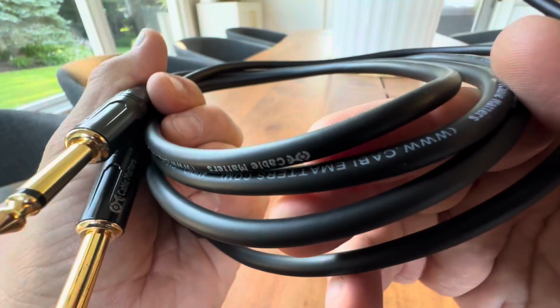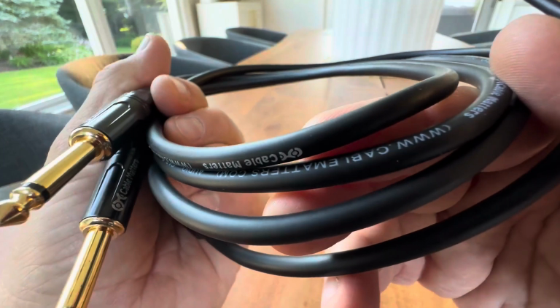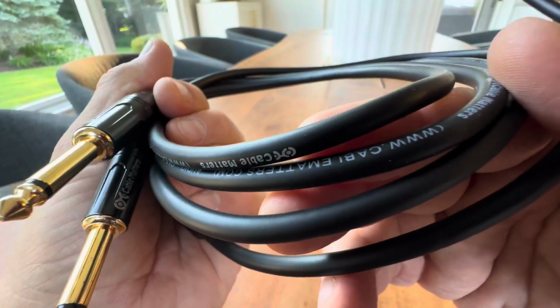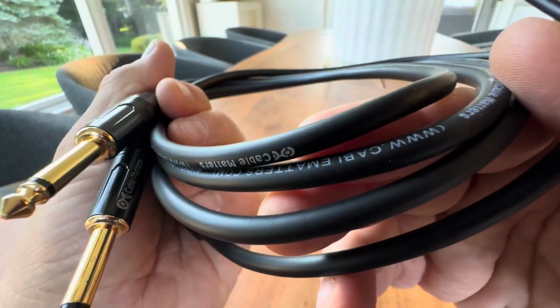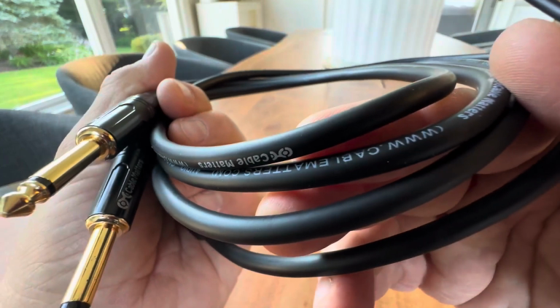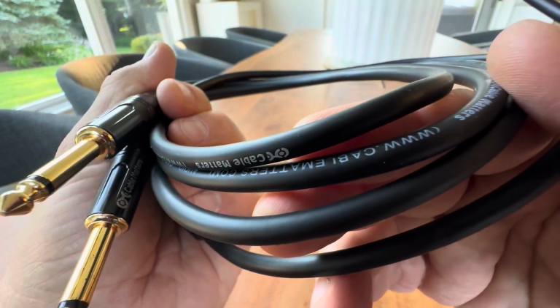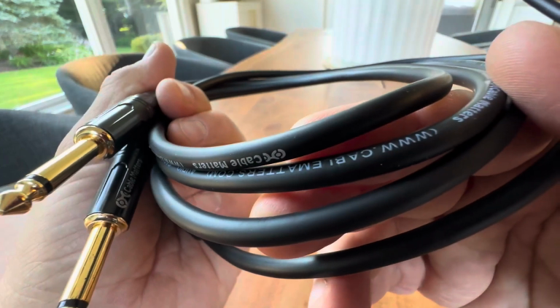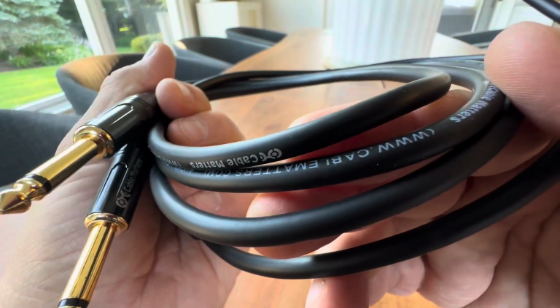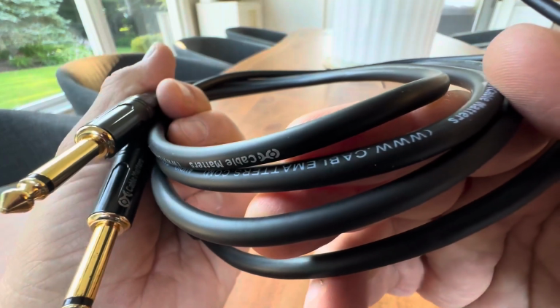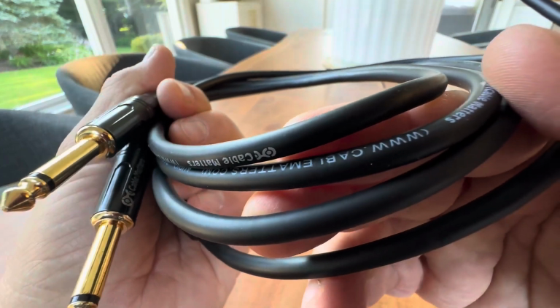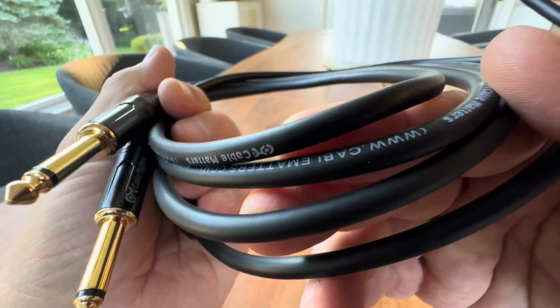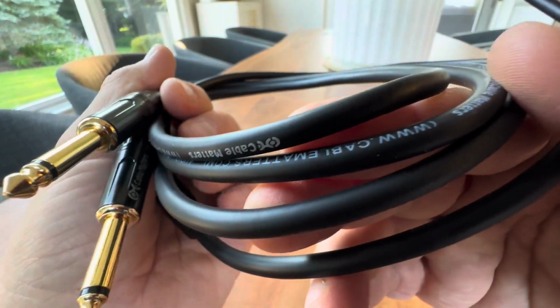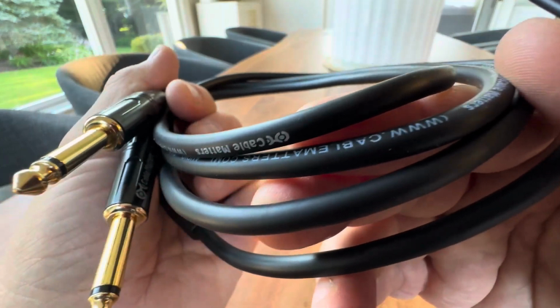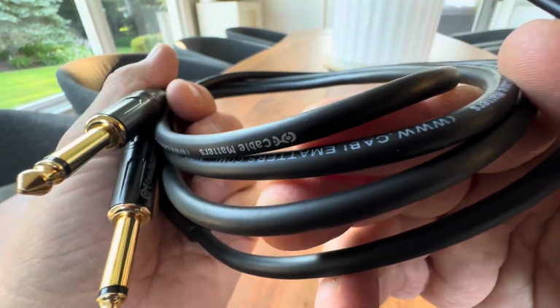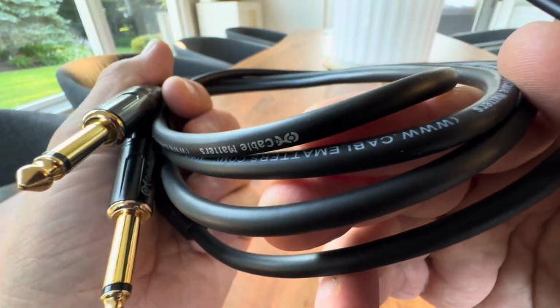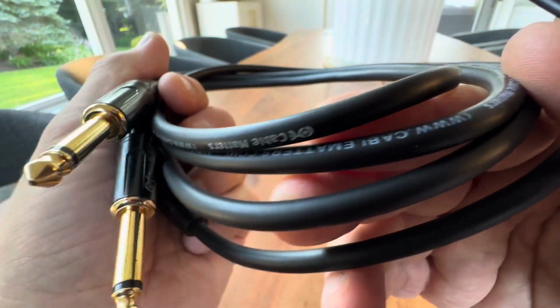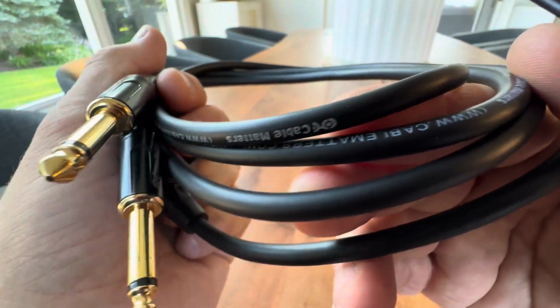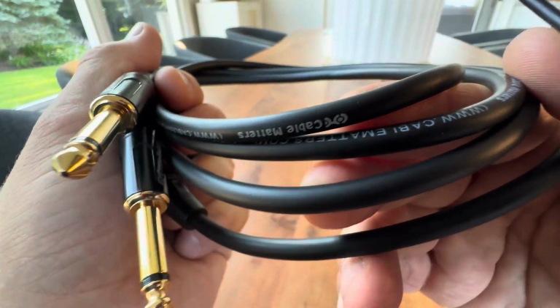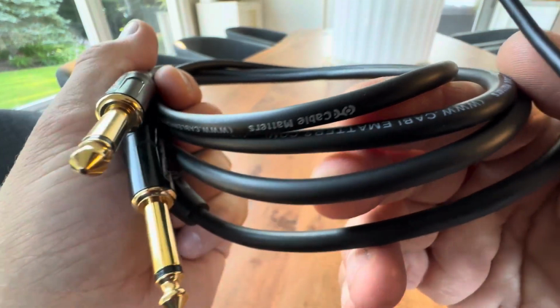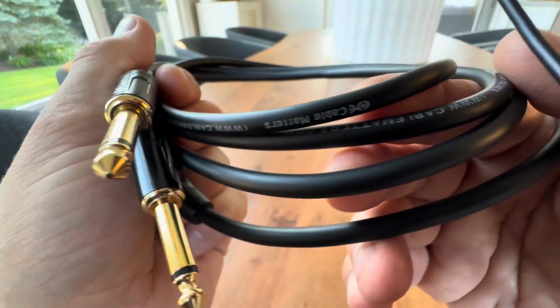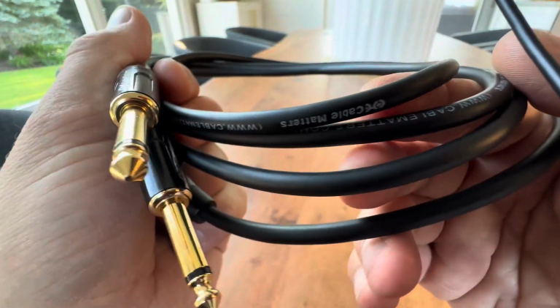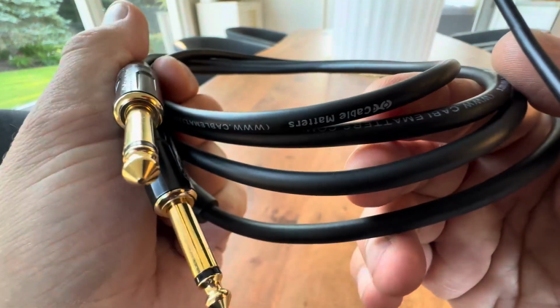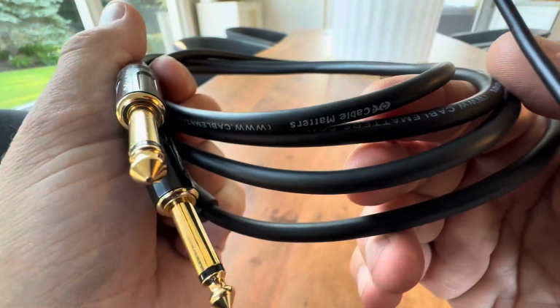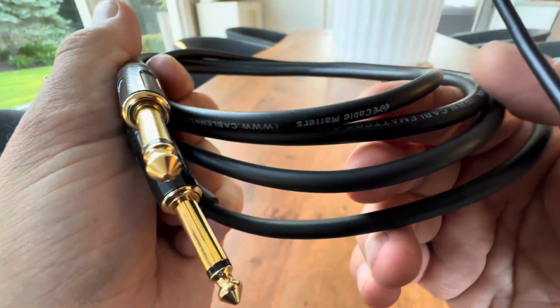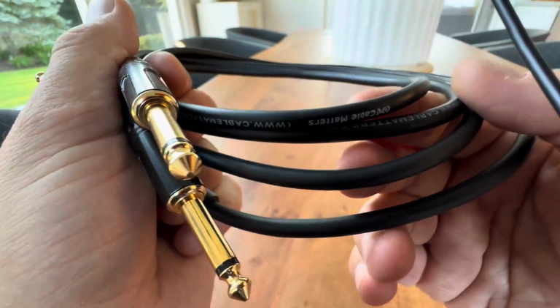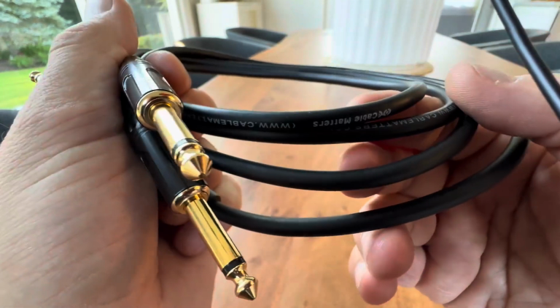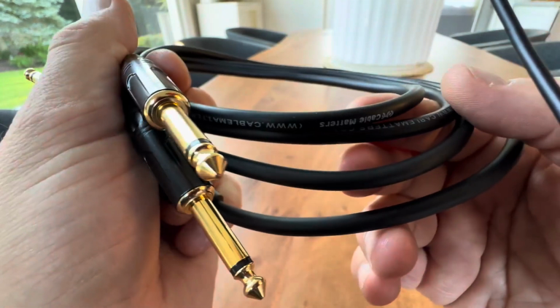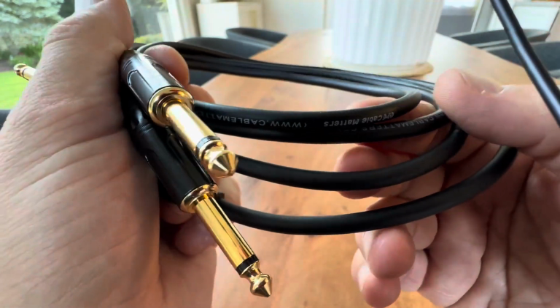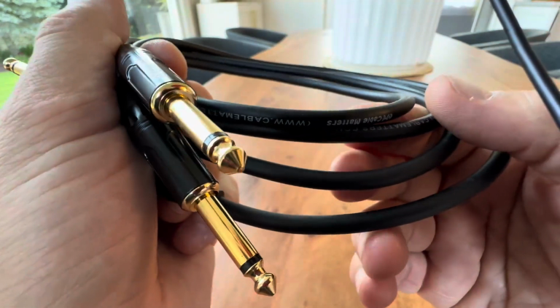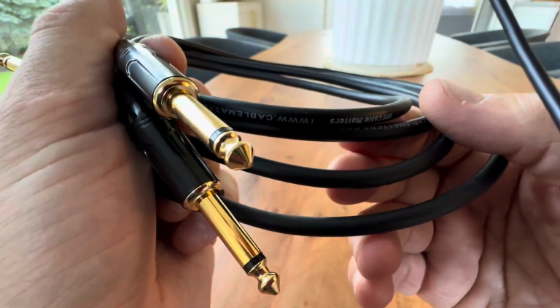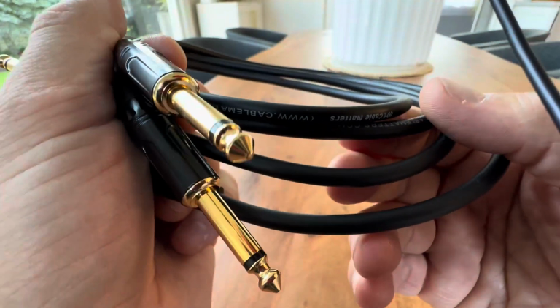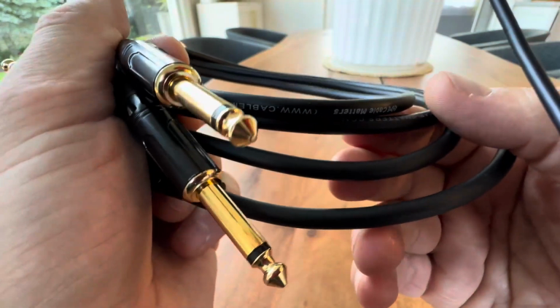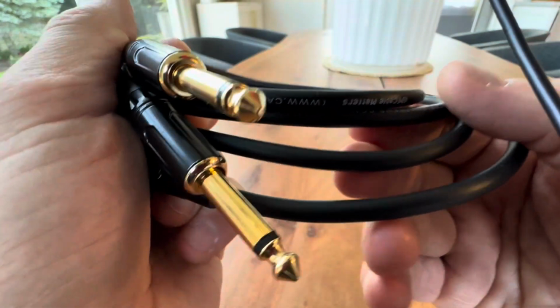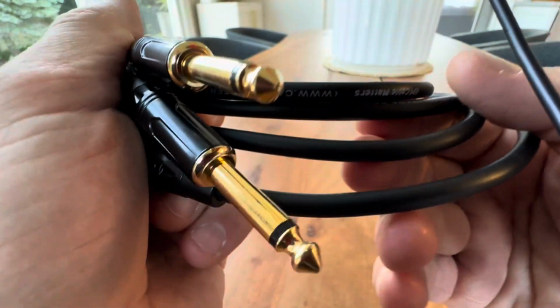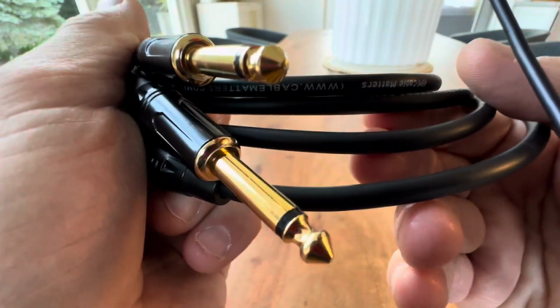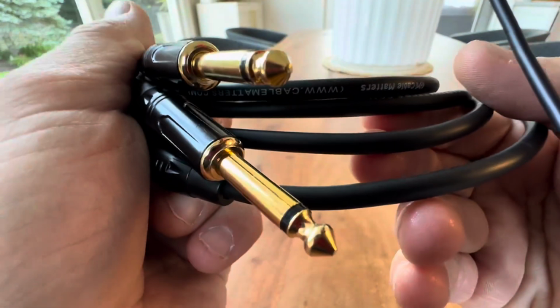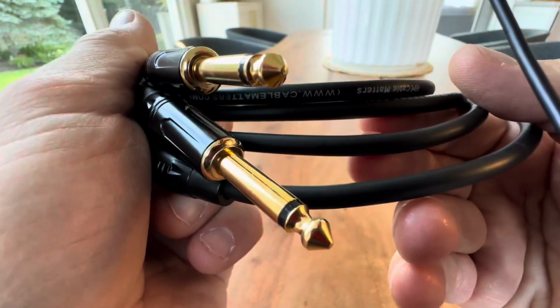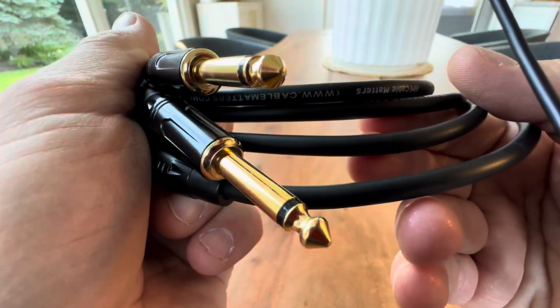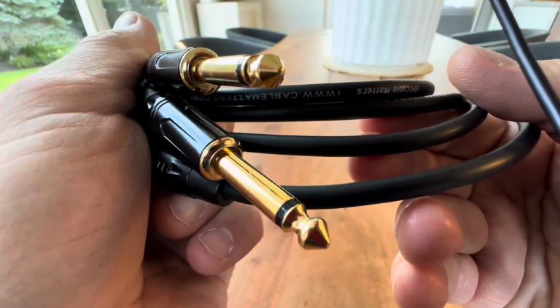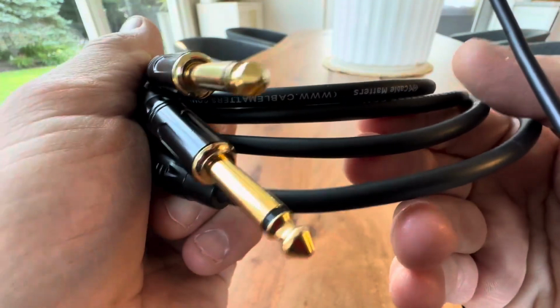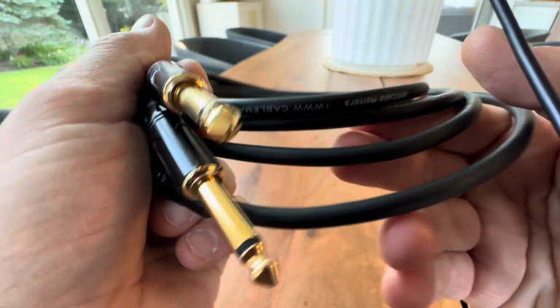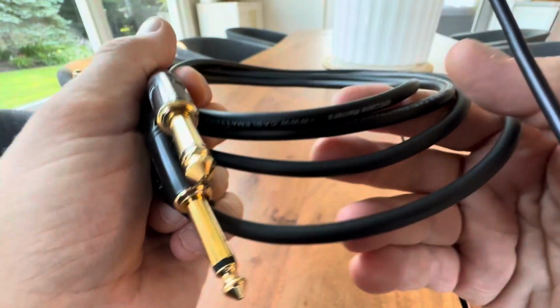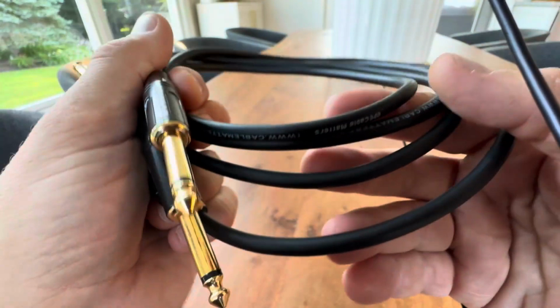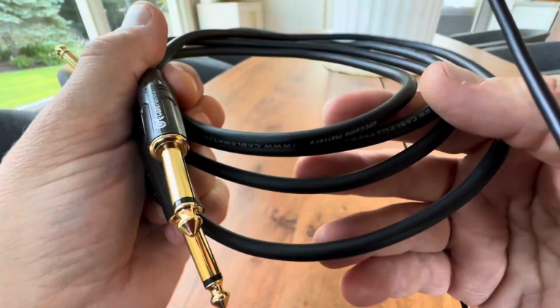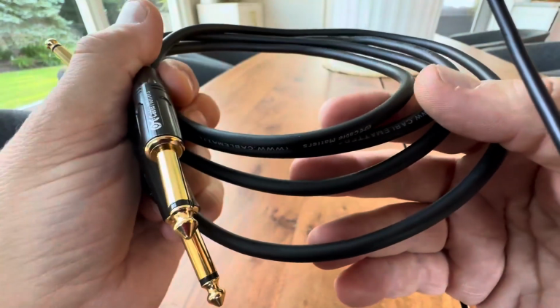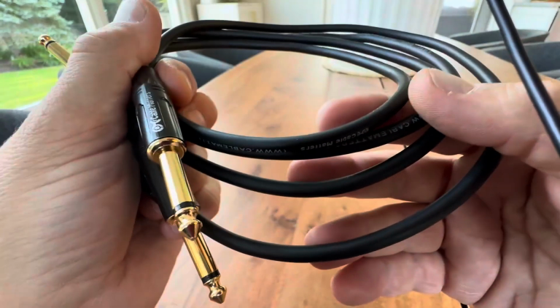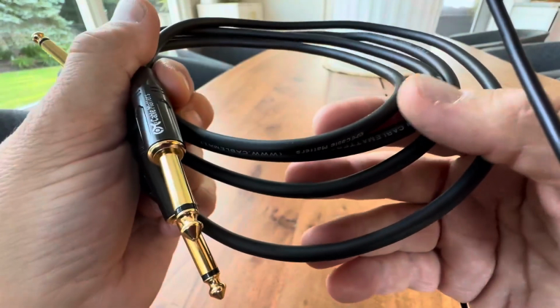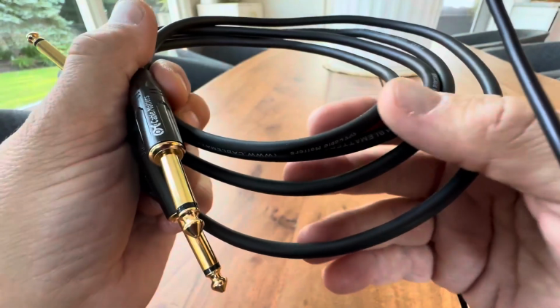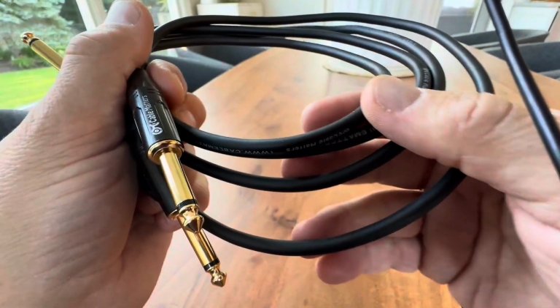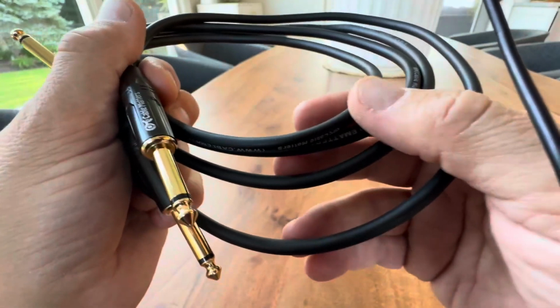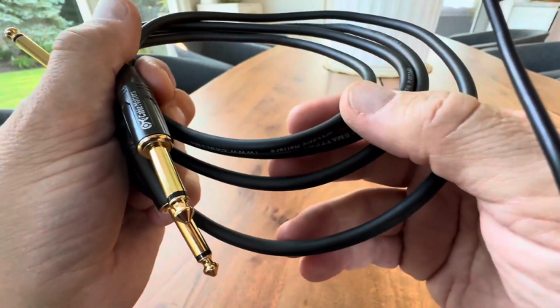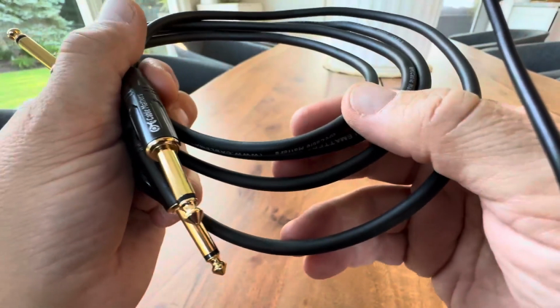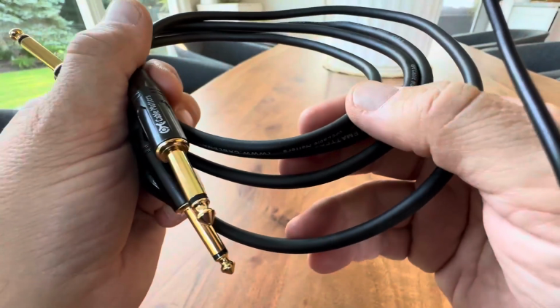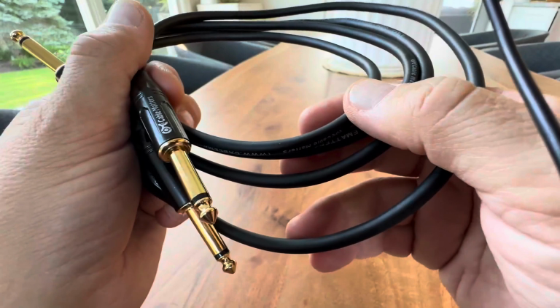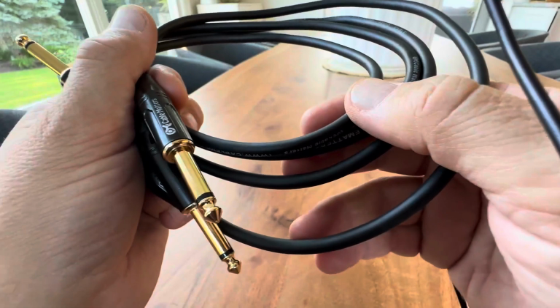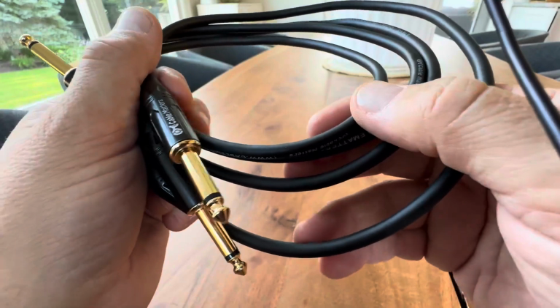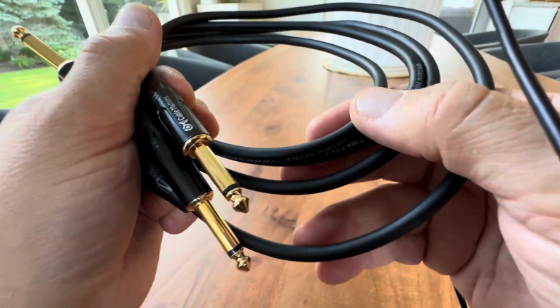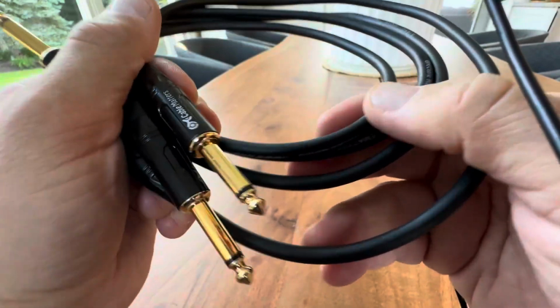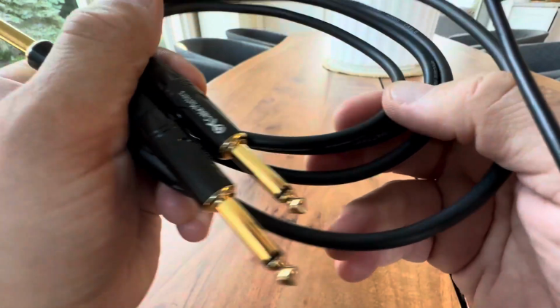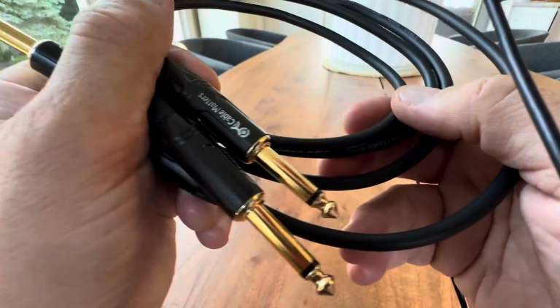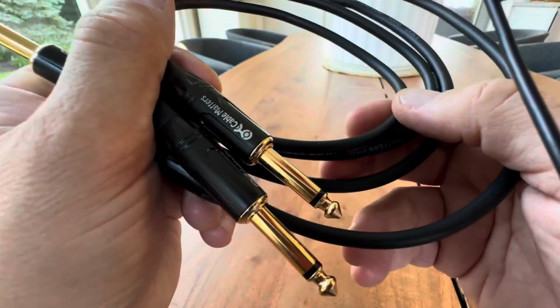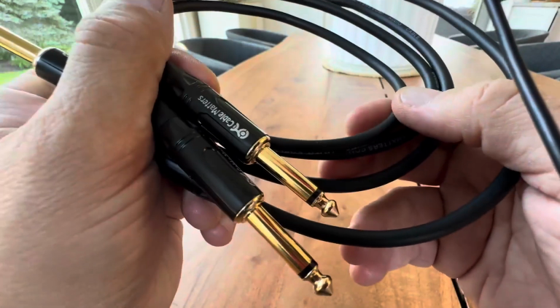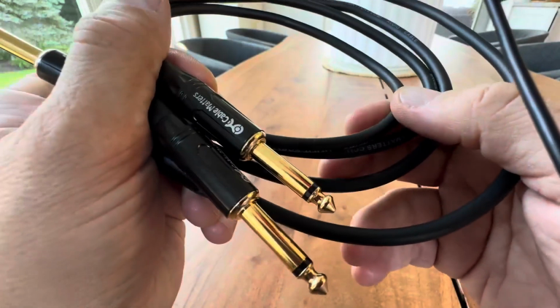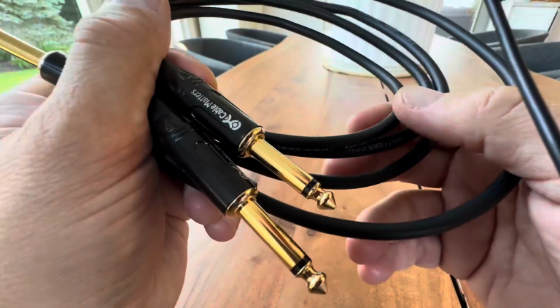Very happy. Just wanted to give you guys a closer look and give you a vote of confidence with the Cable Matters.